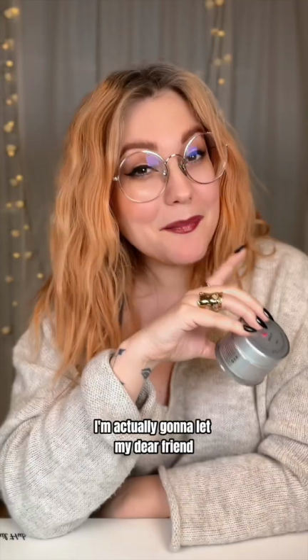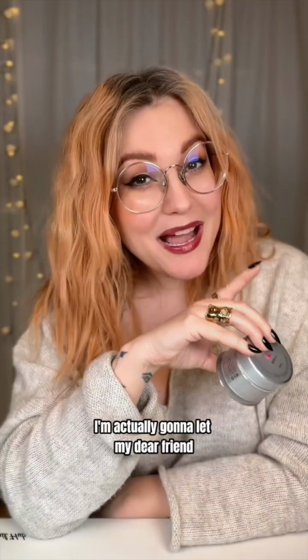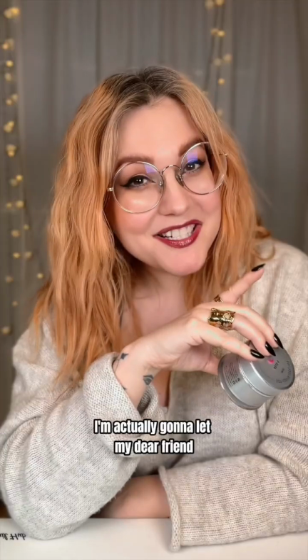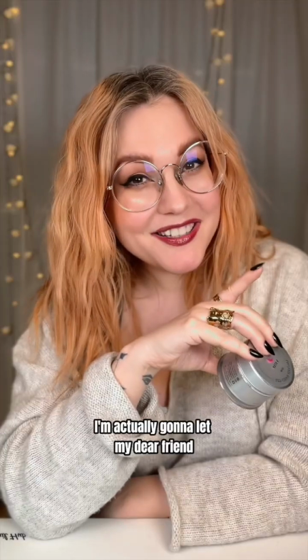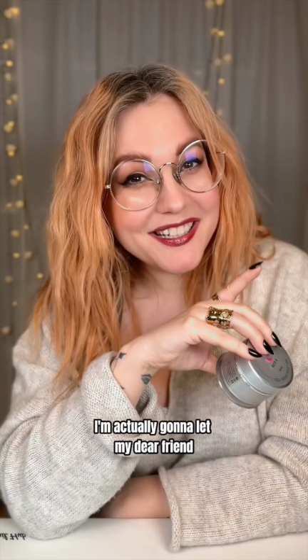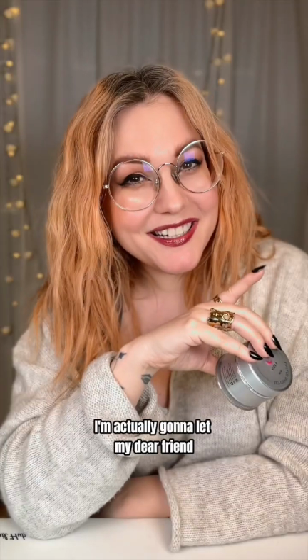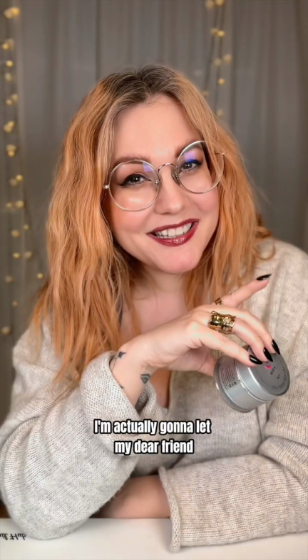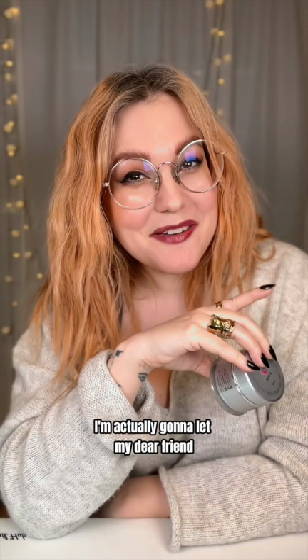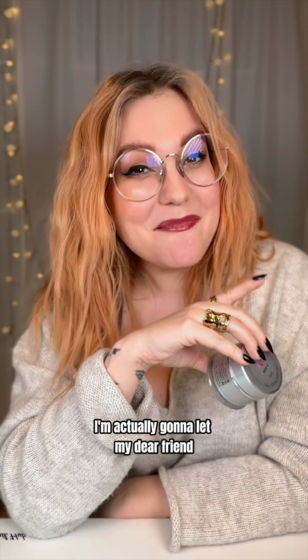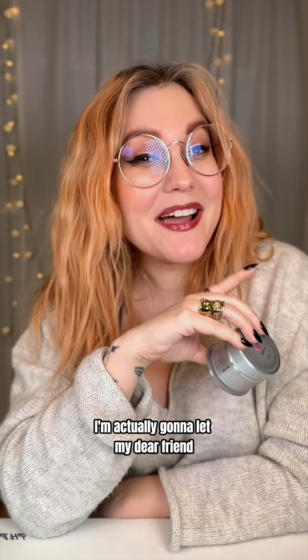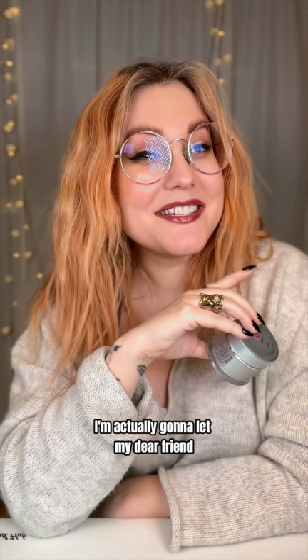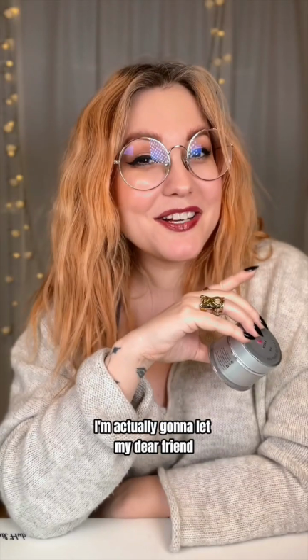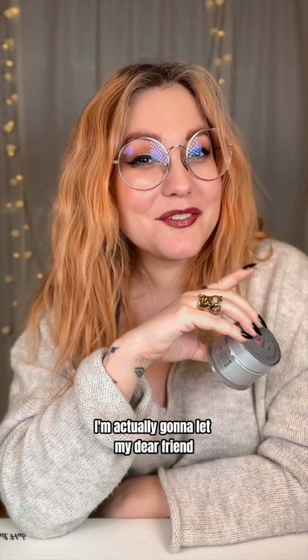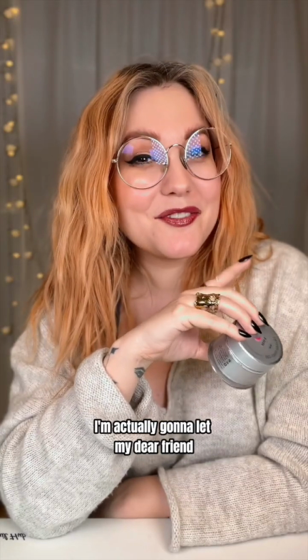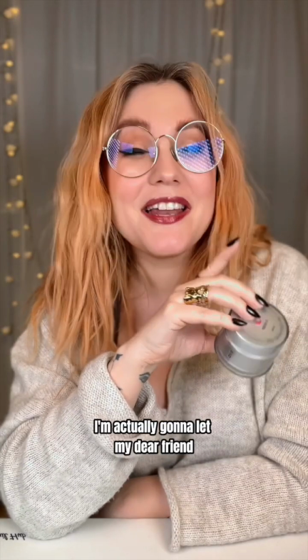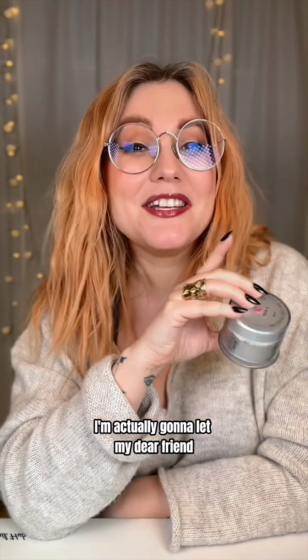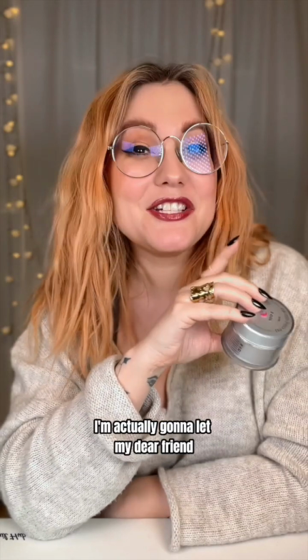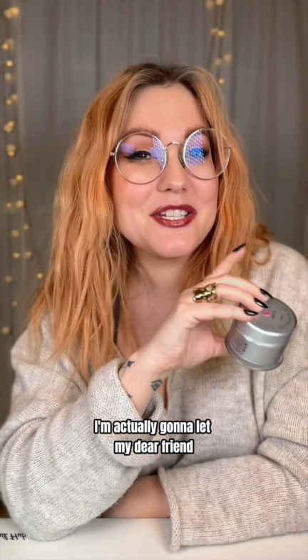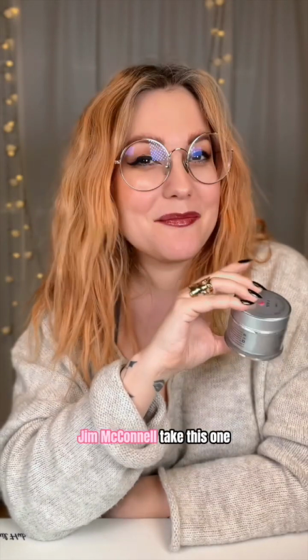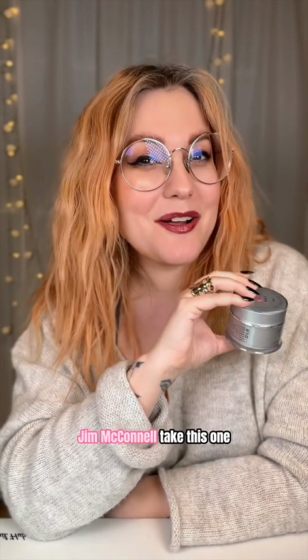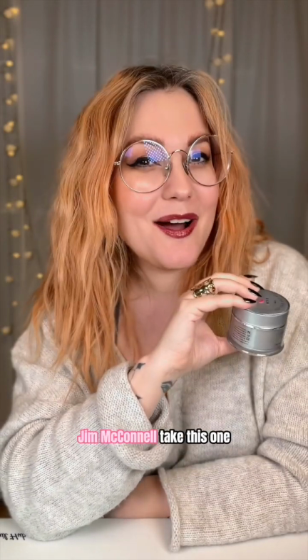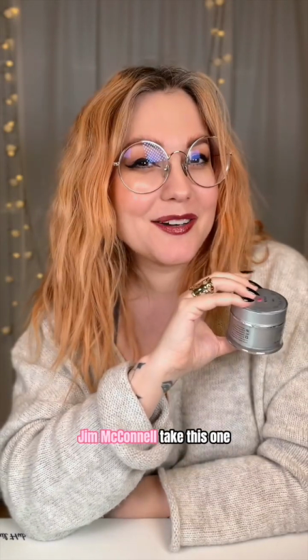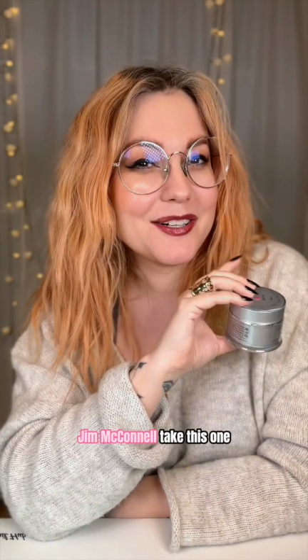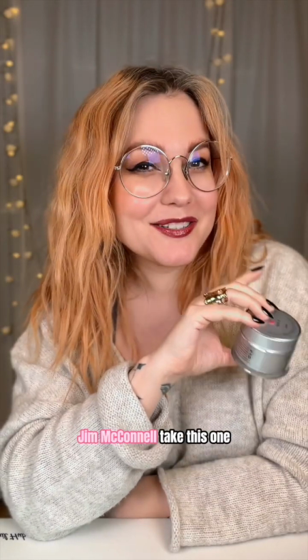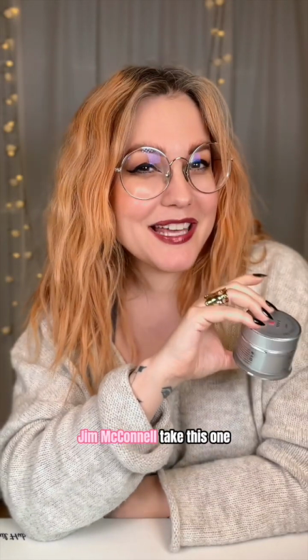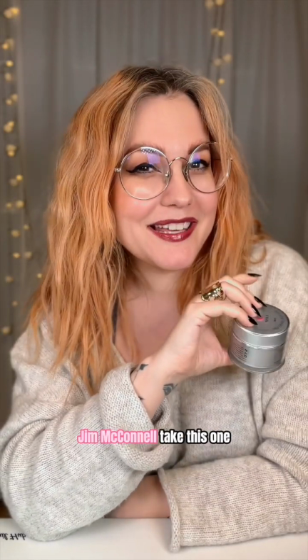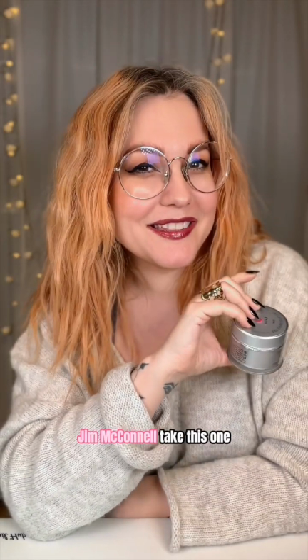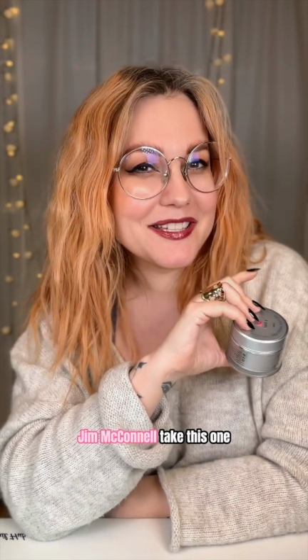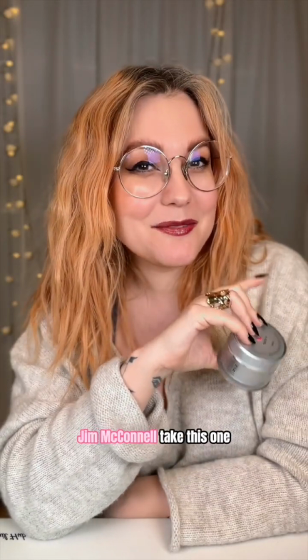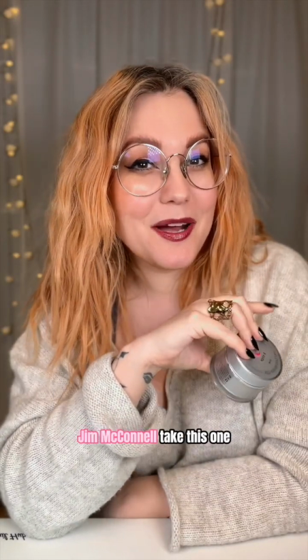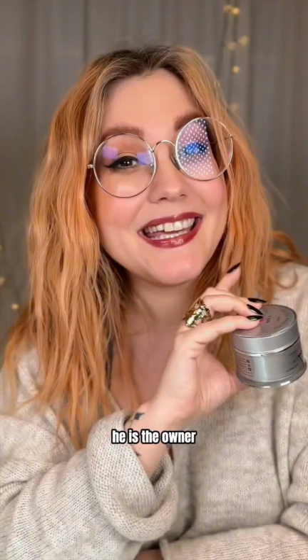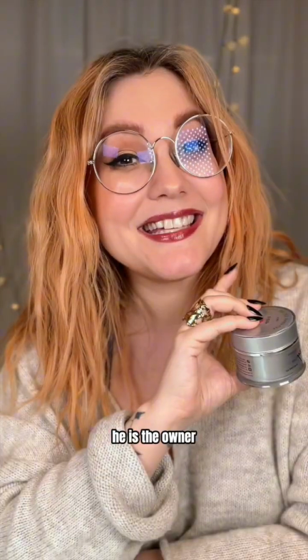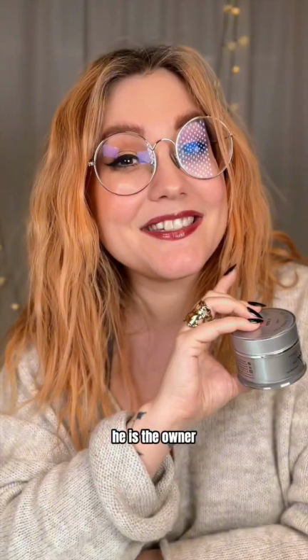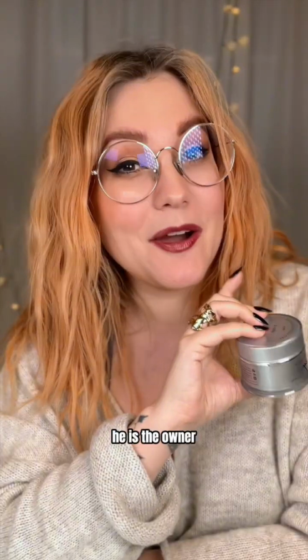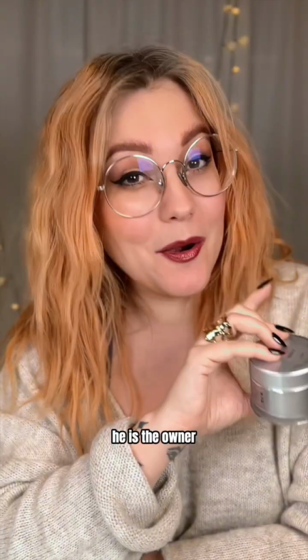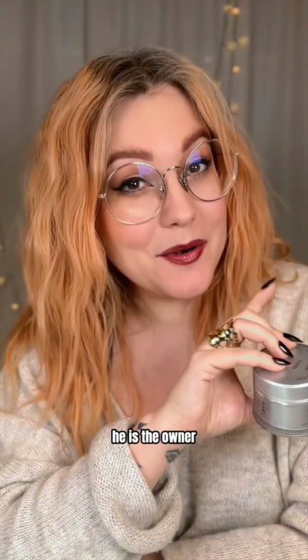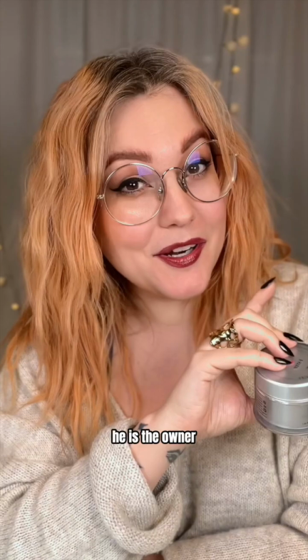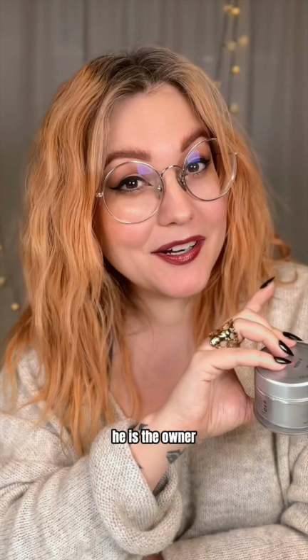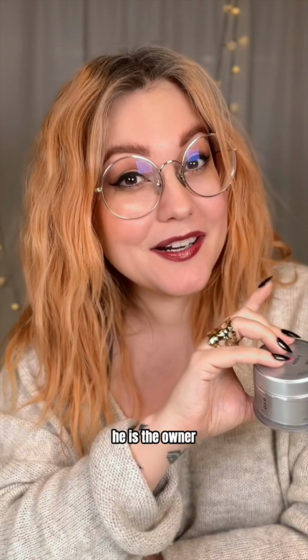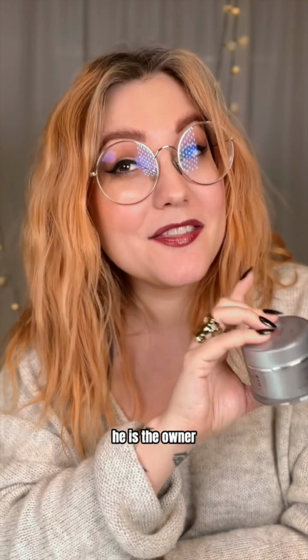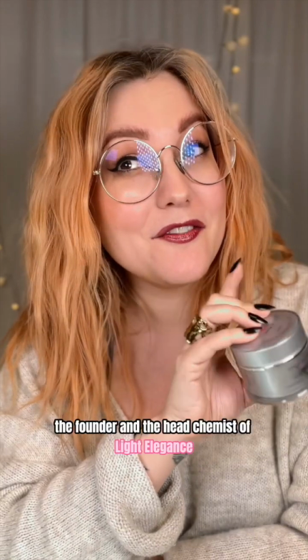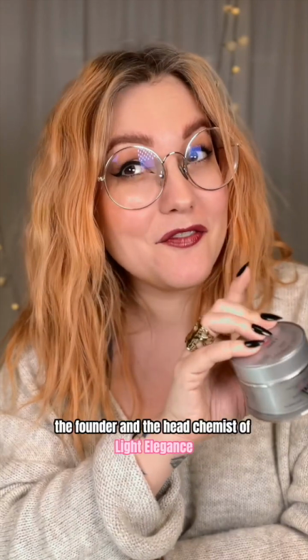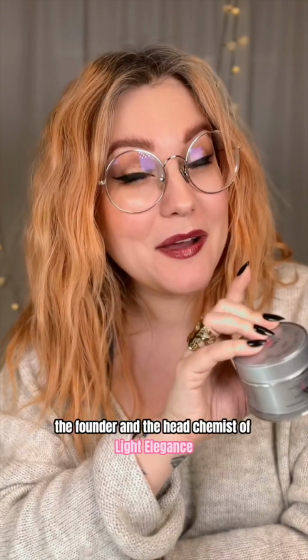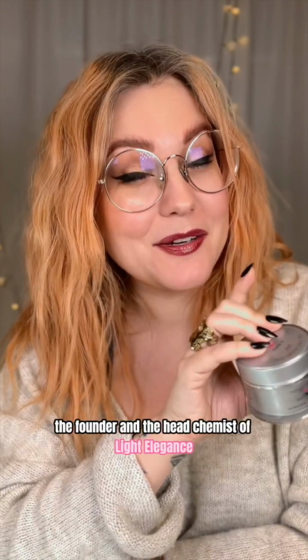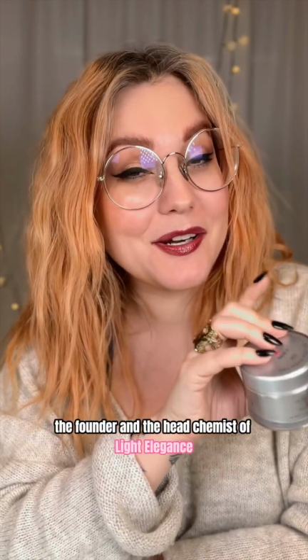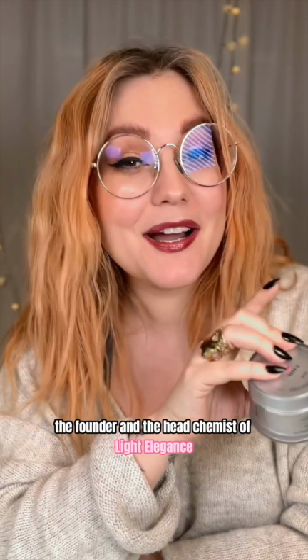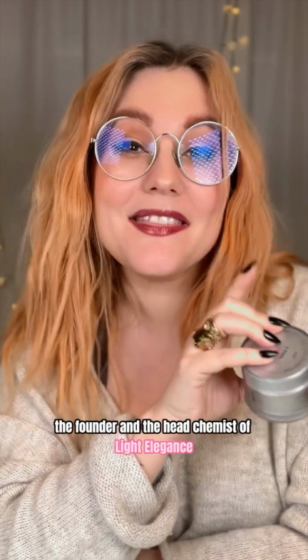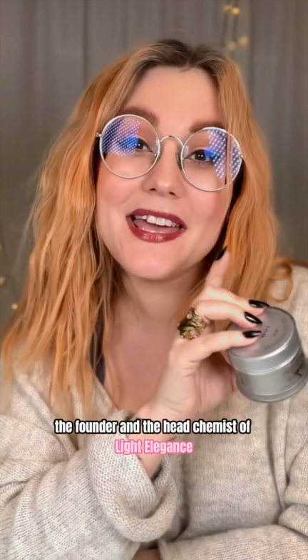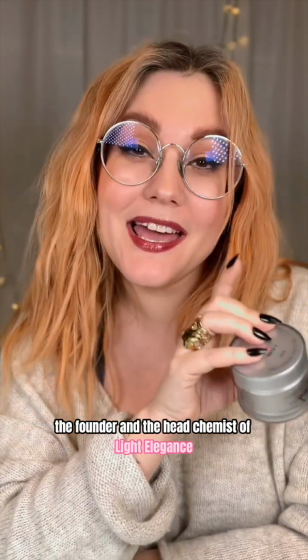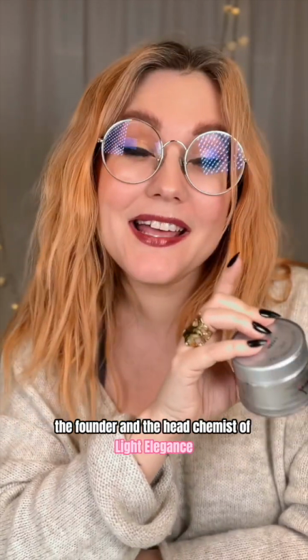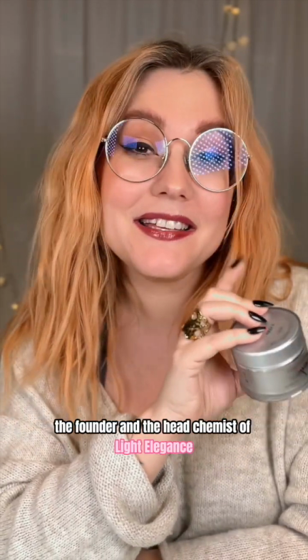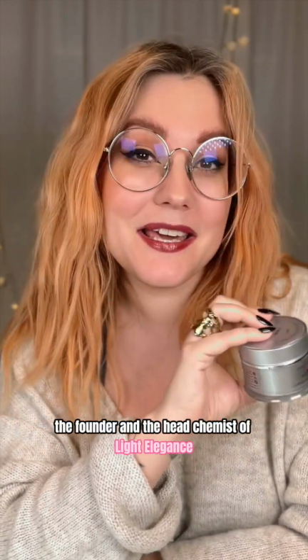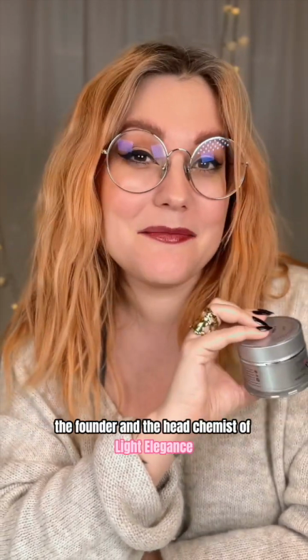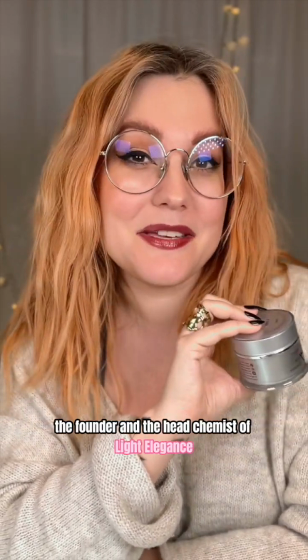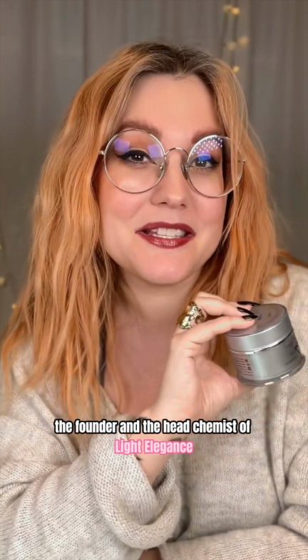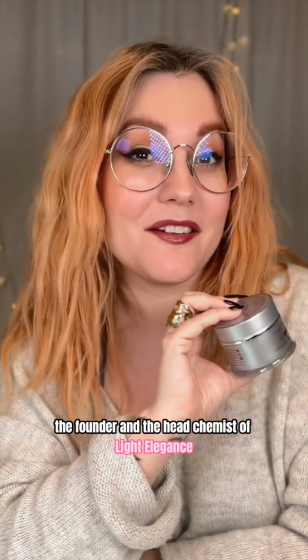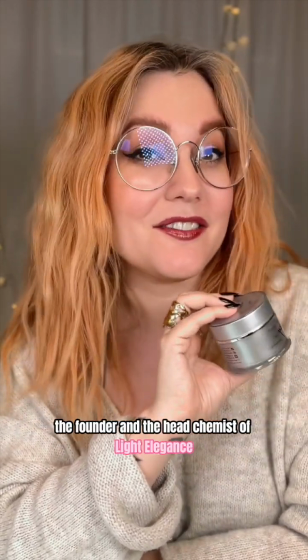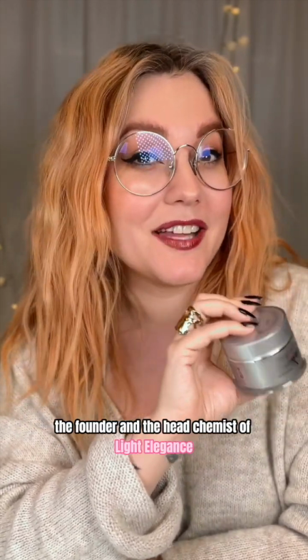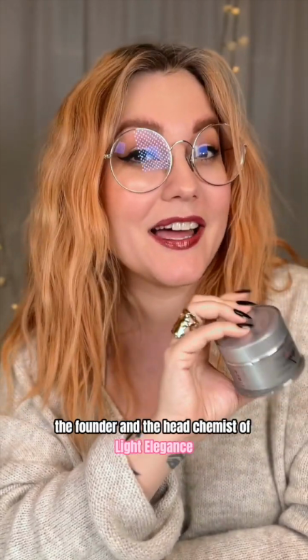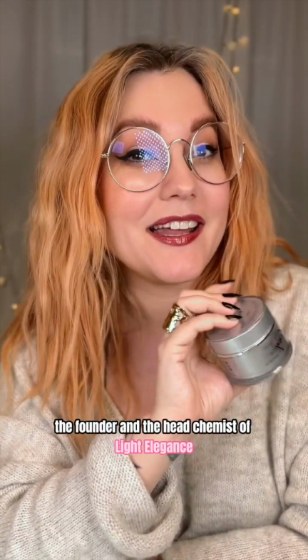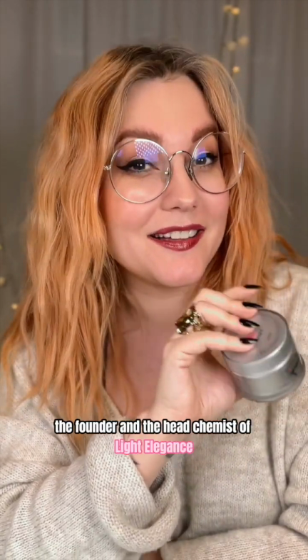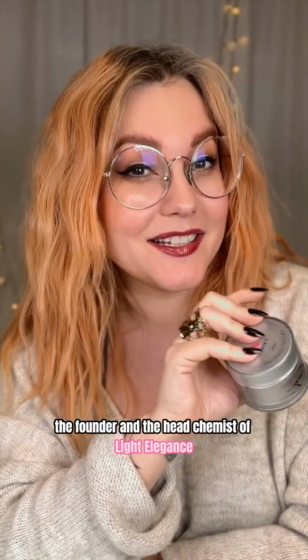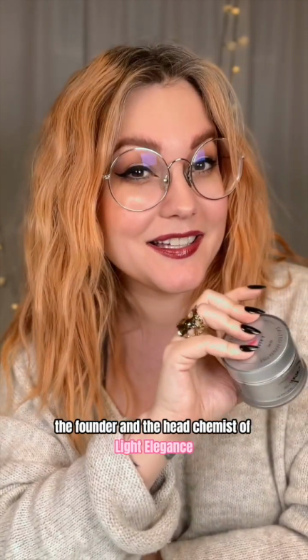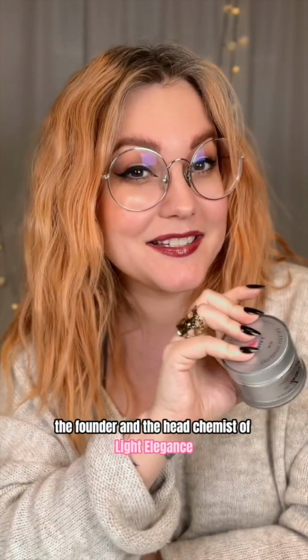I'm actually gonna let my dear friend Jim McConnell take this one. He's the owner, the founder, and the head chemist of Light Elegance.